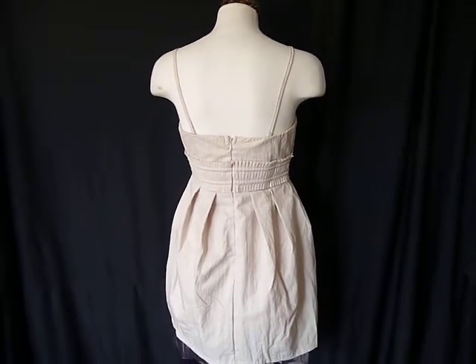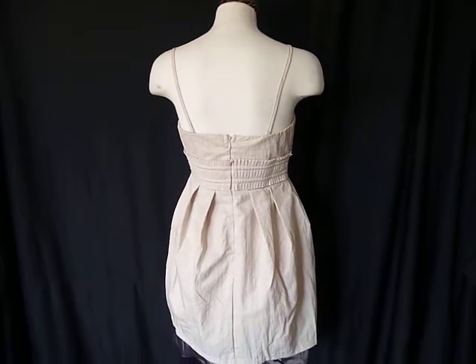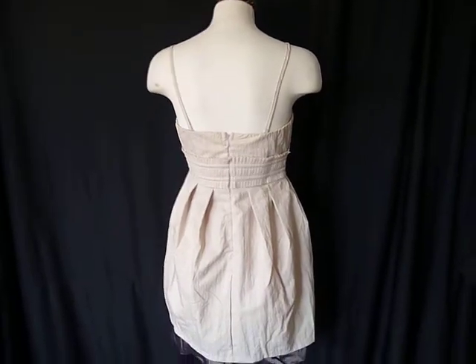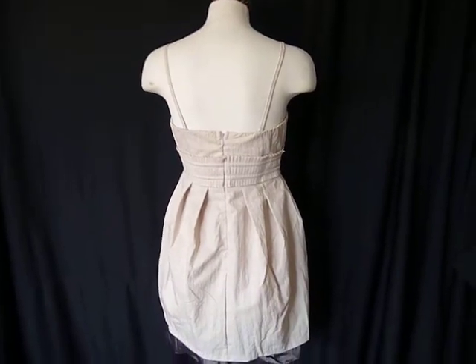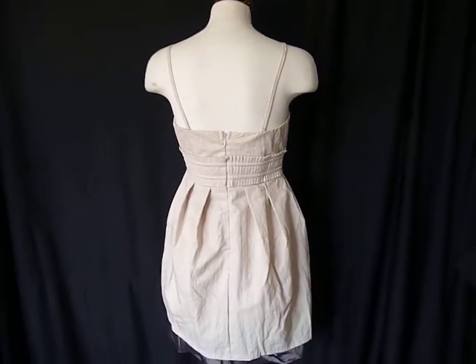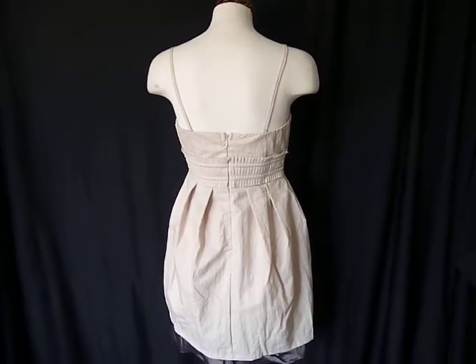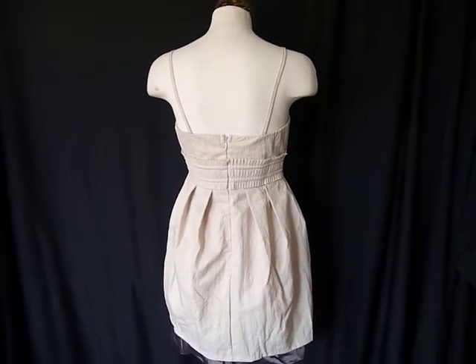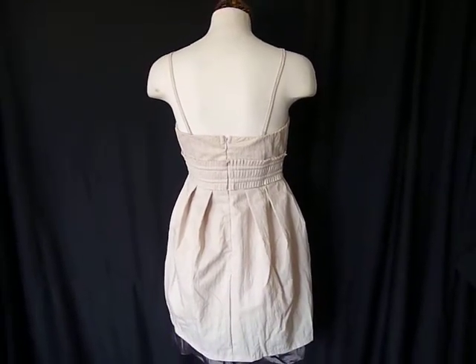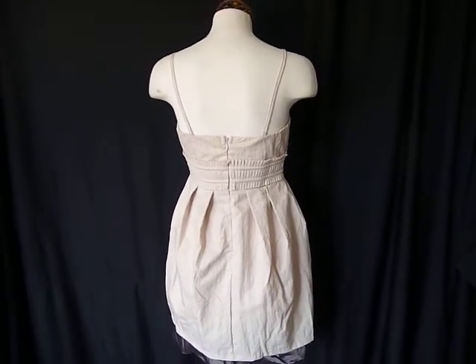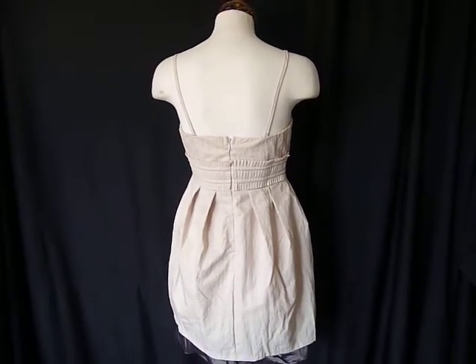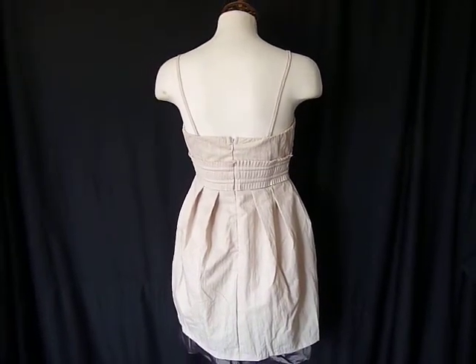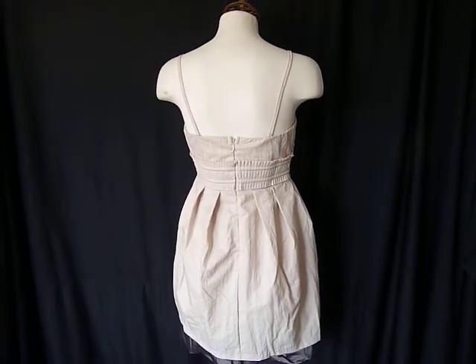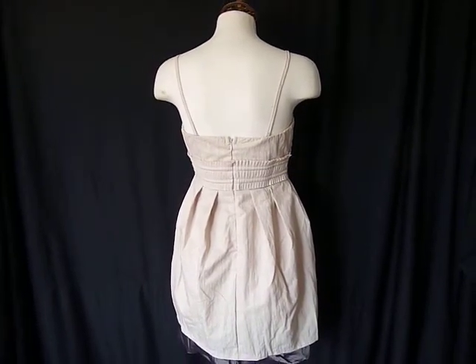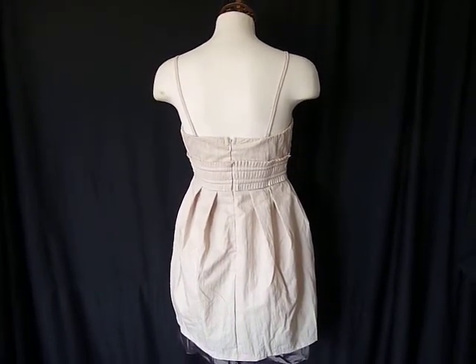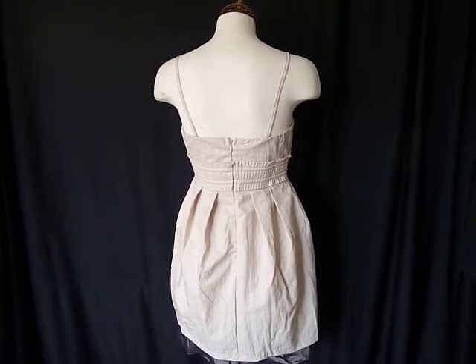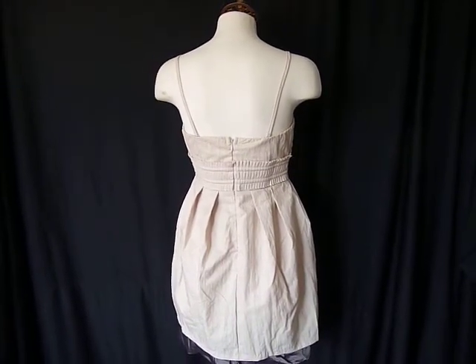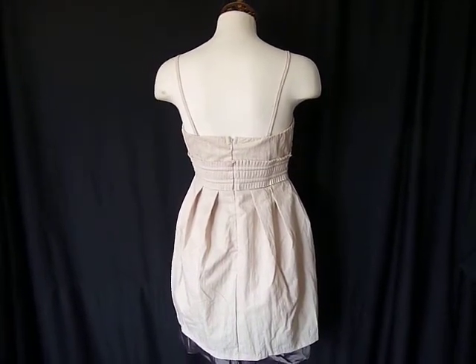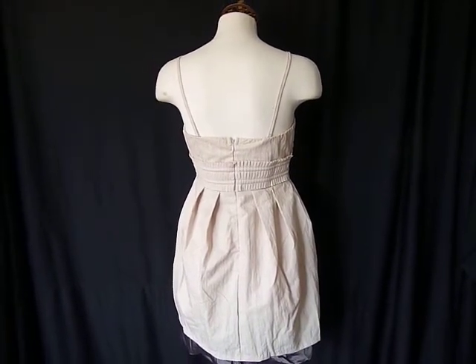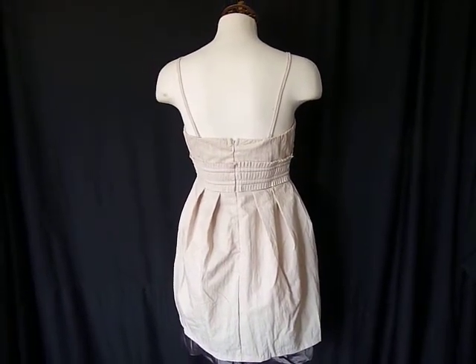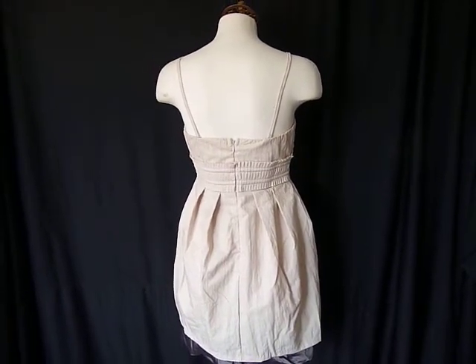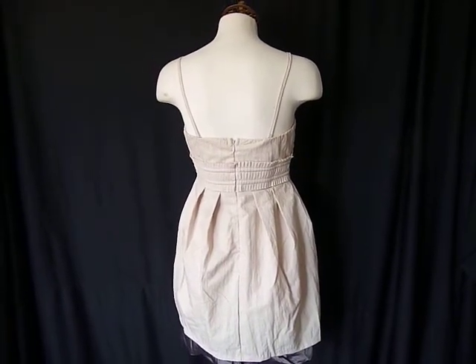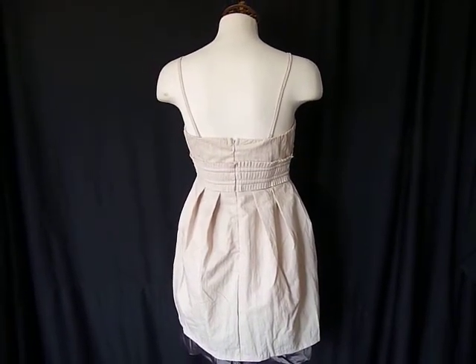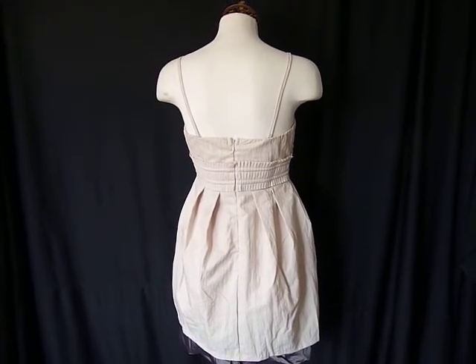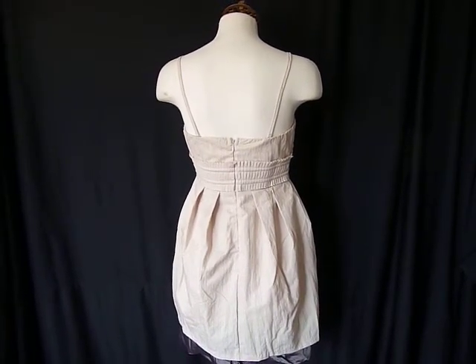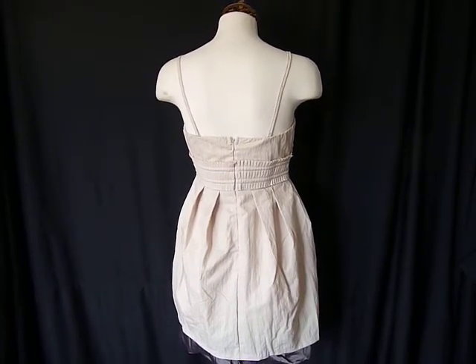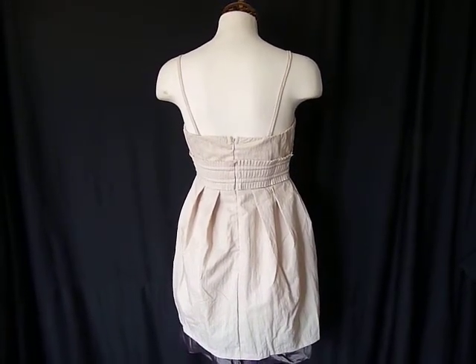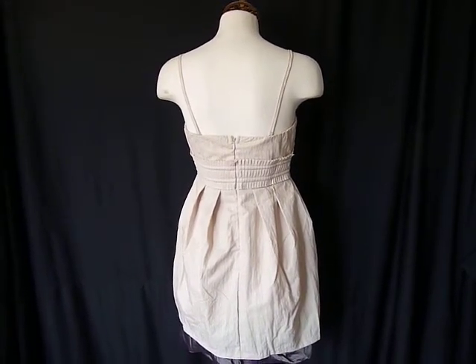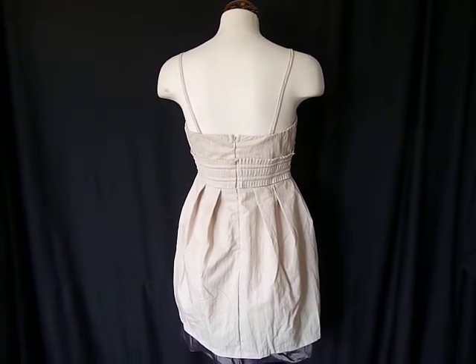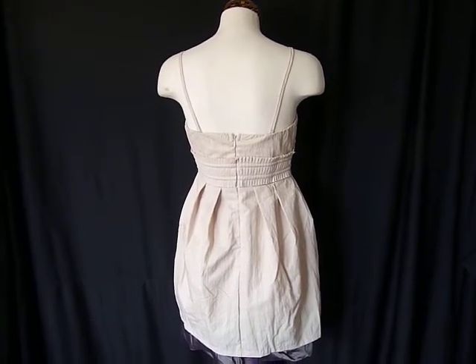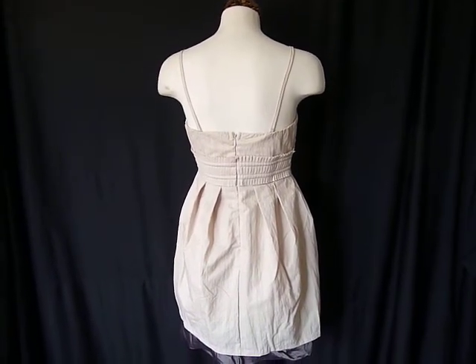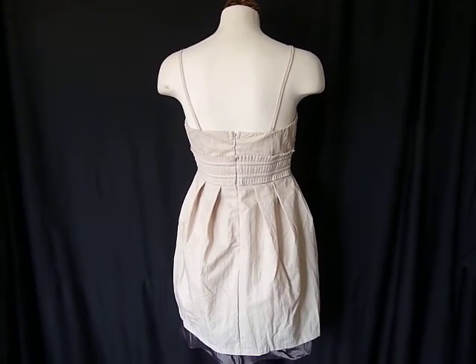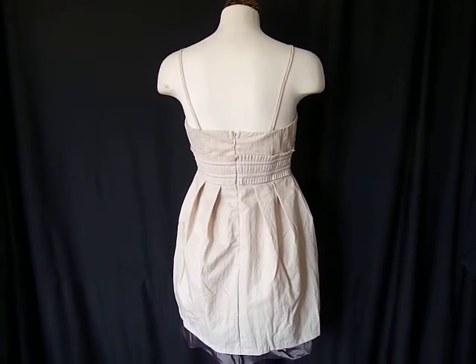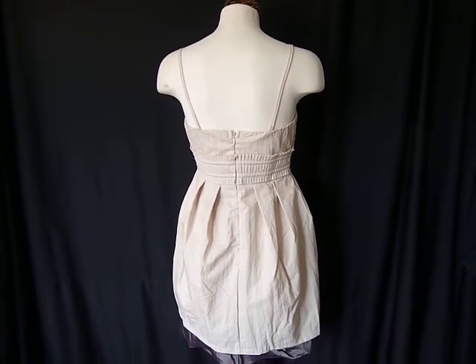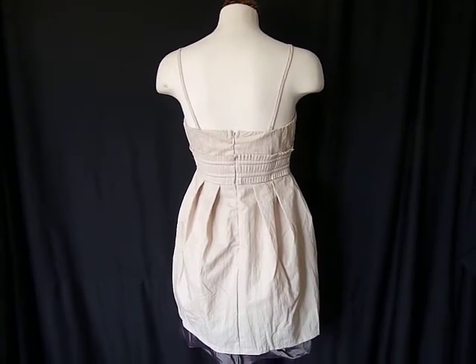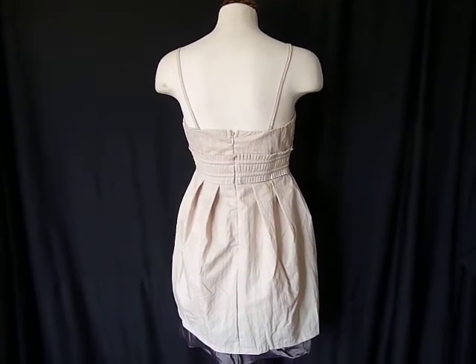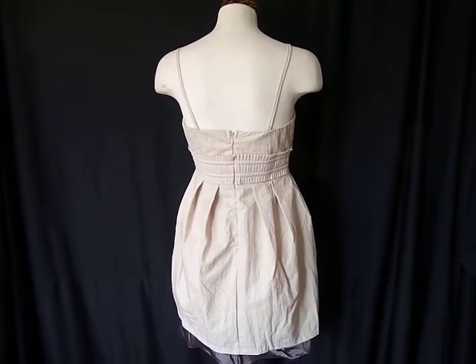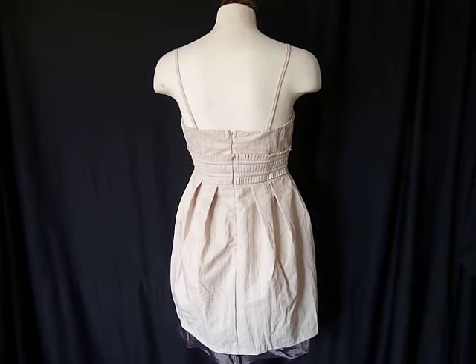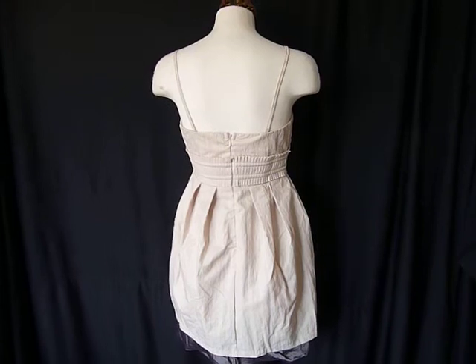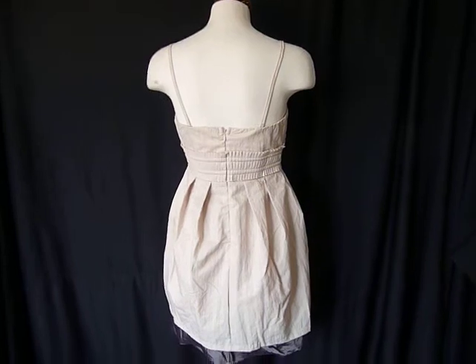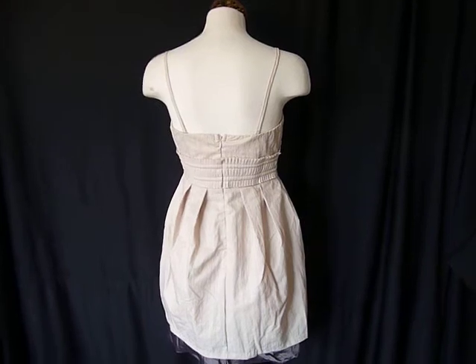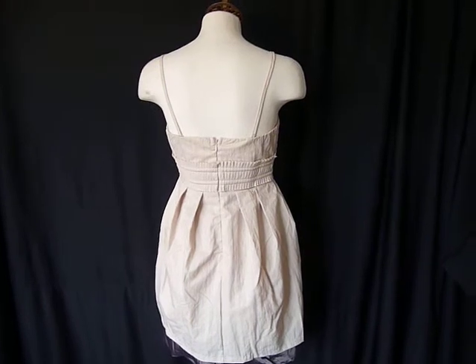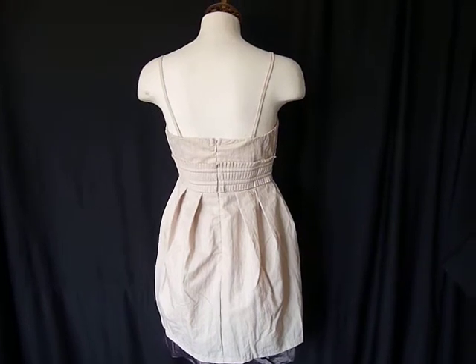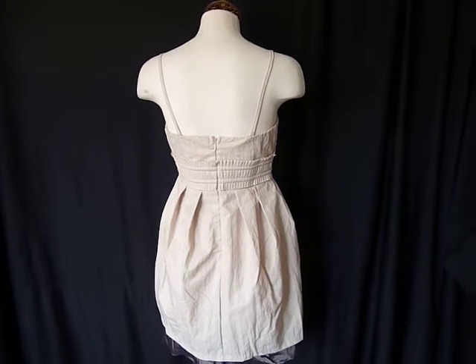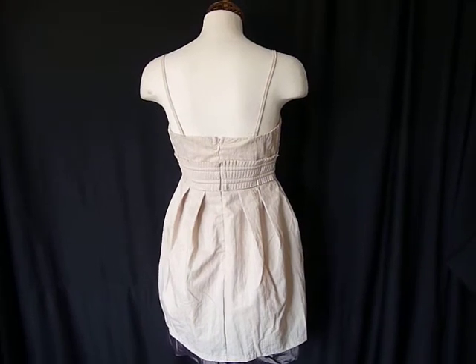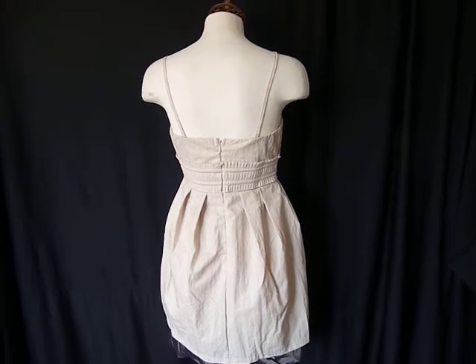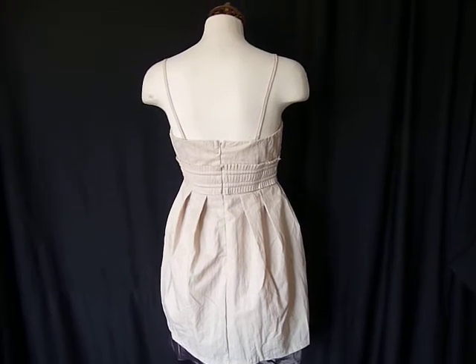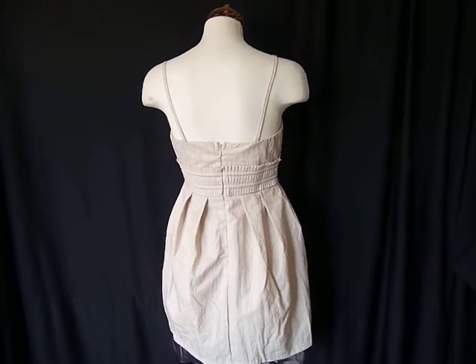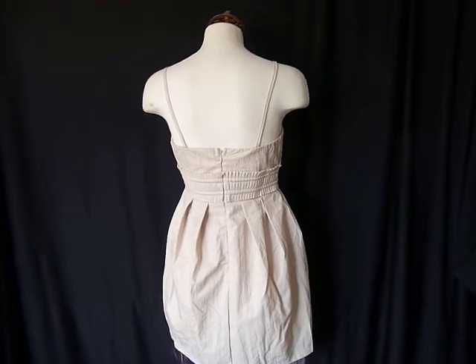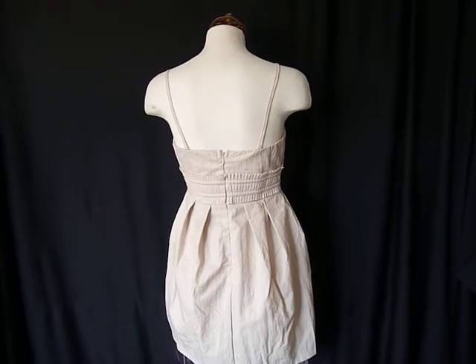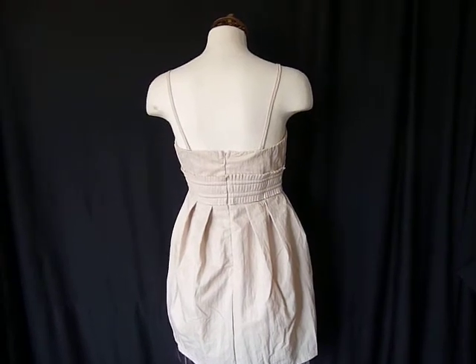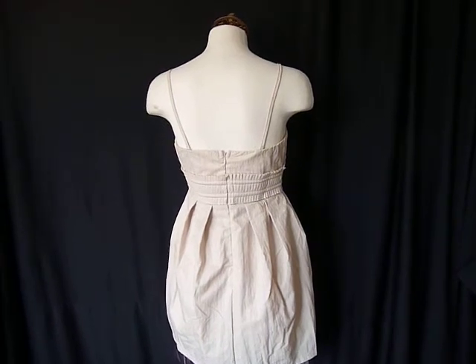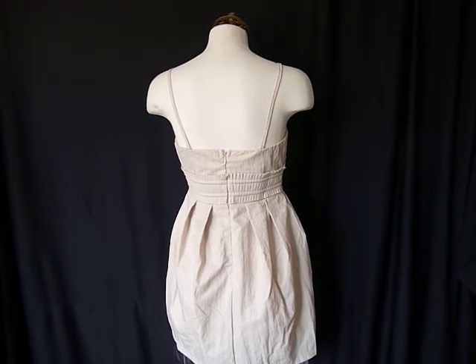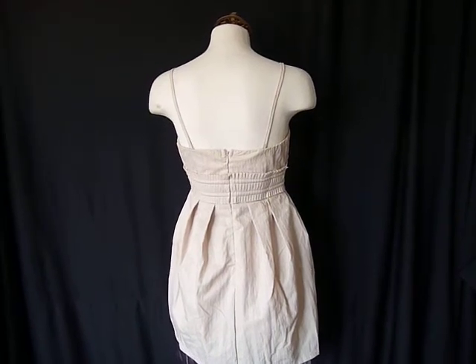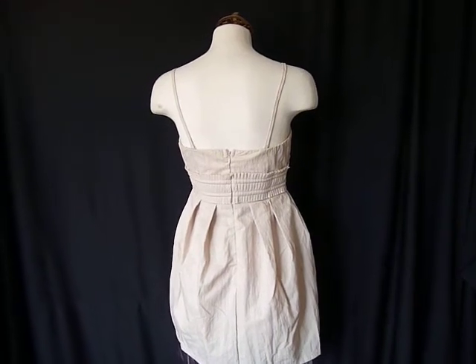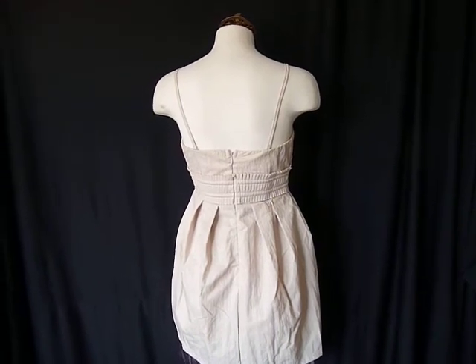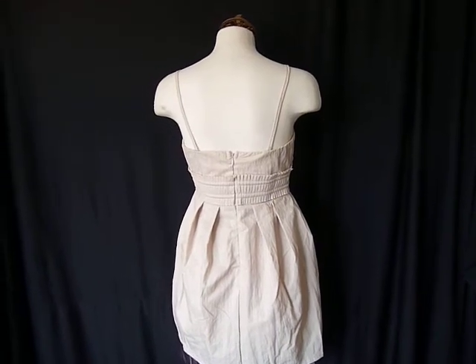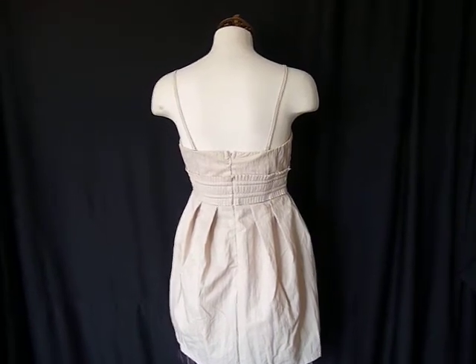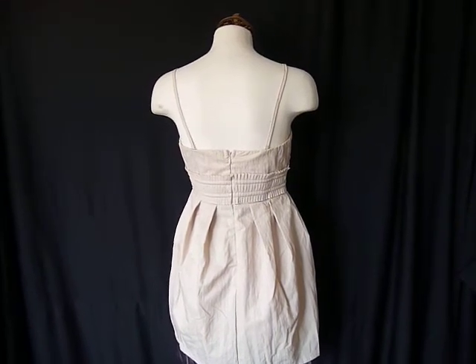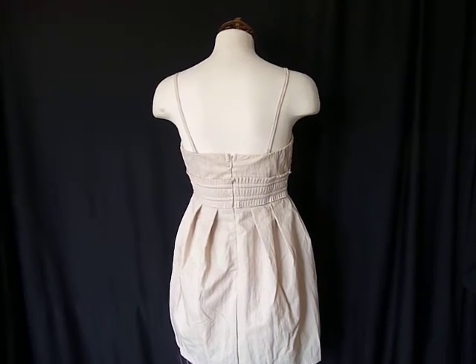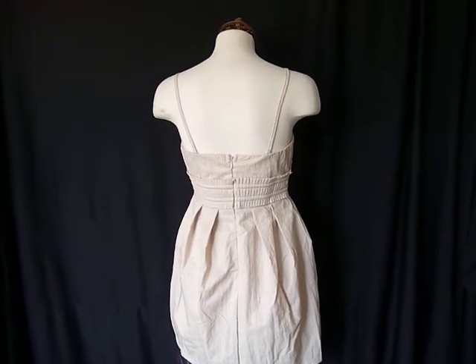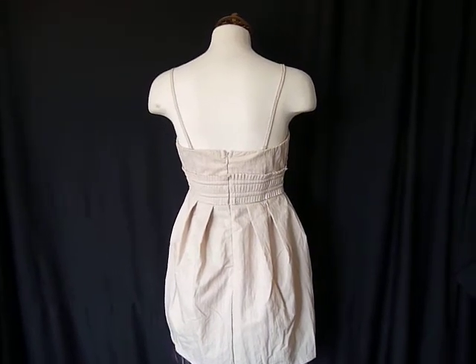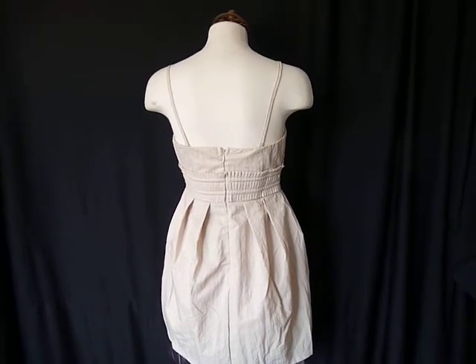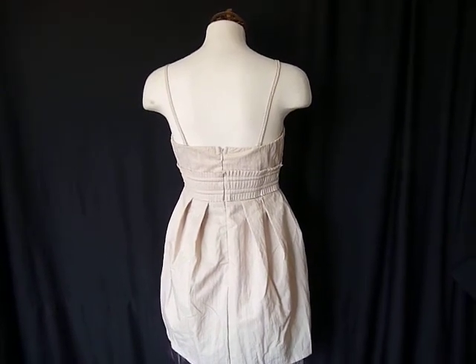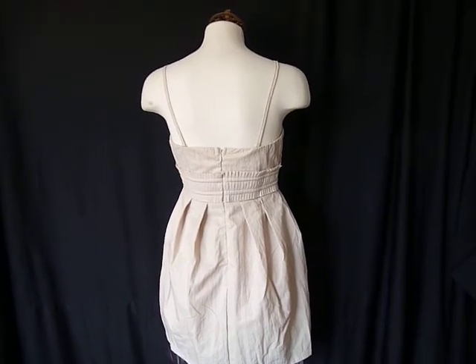And this is our dress for the week, the Lauren Conrad zipper dress. I hope you enjoy it. Thanks from HighFashionBoutique.com.